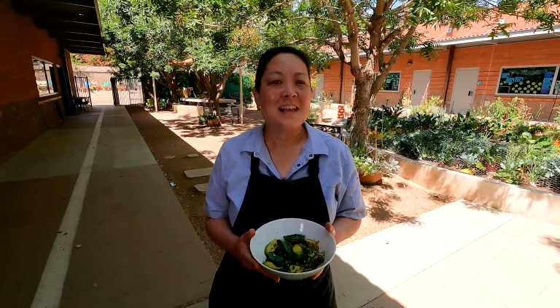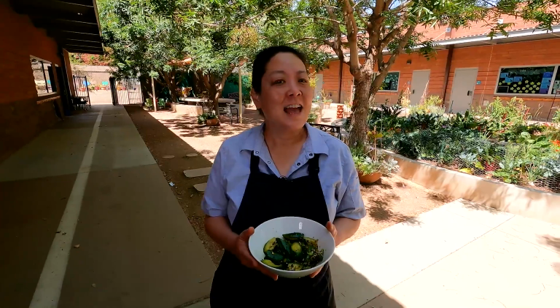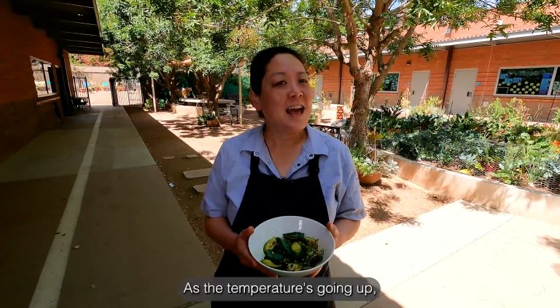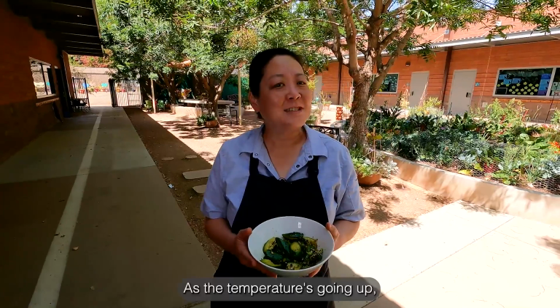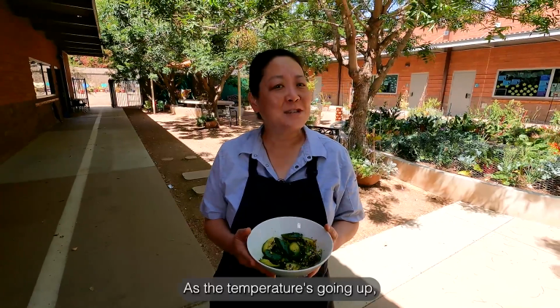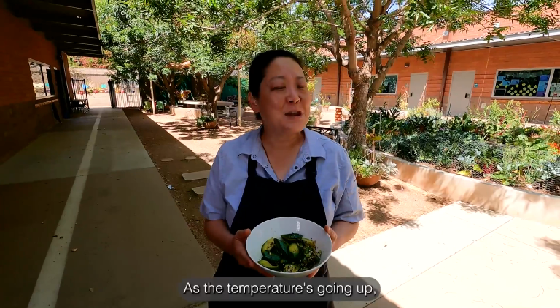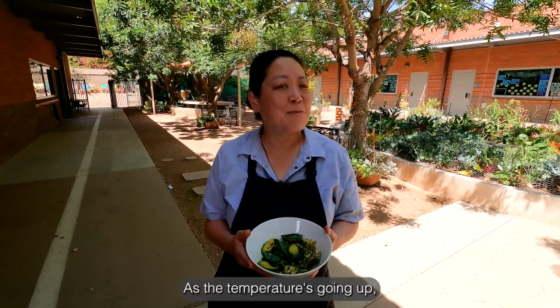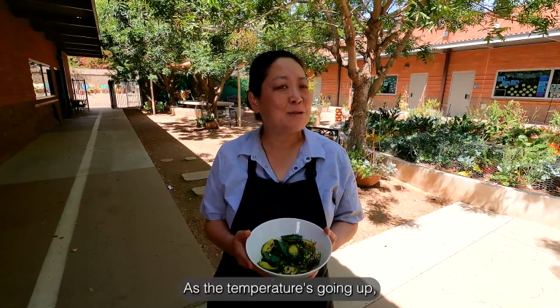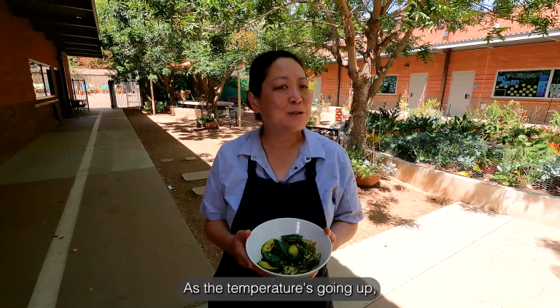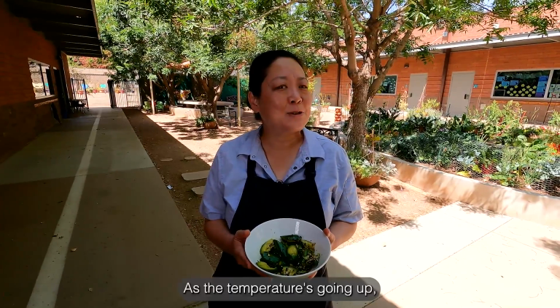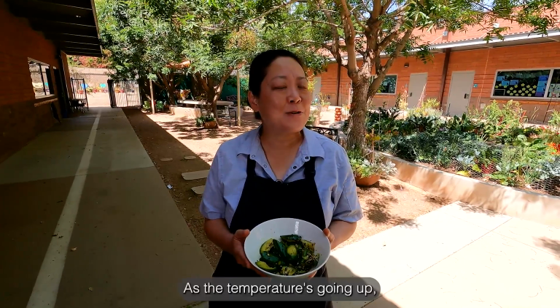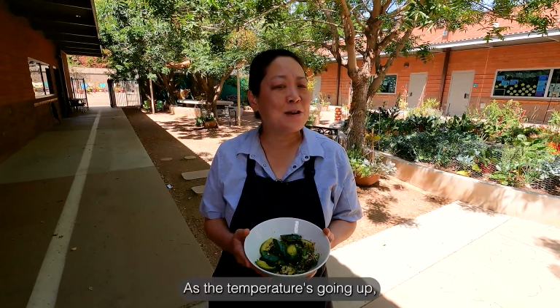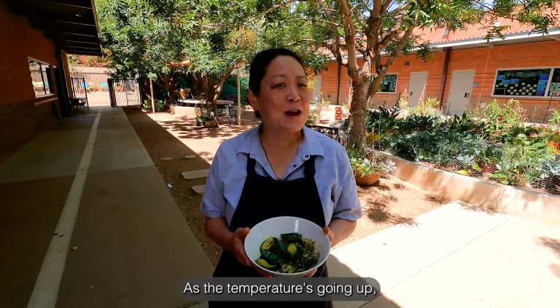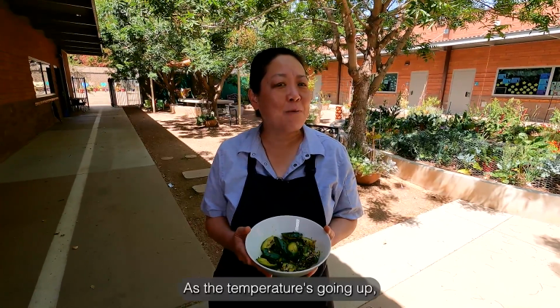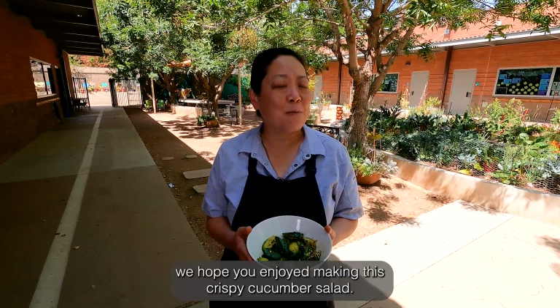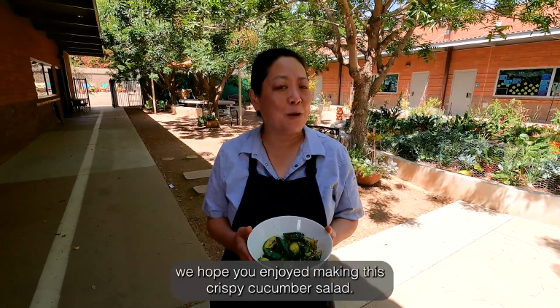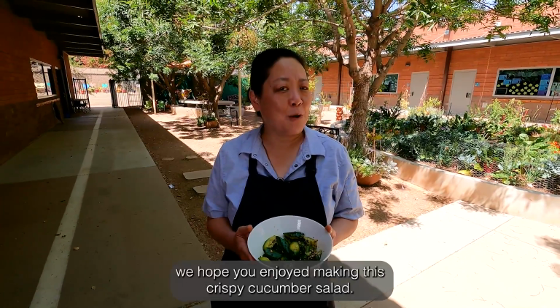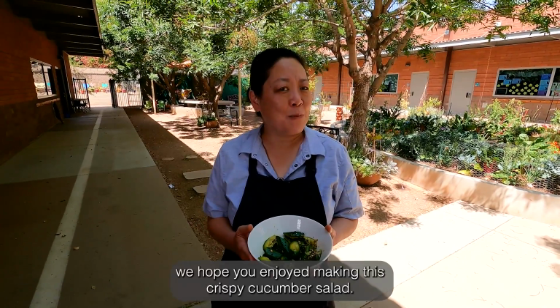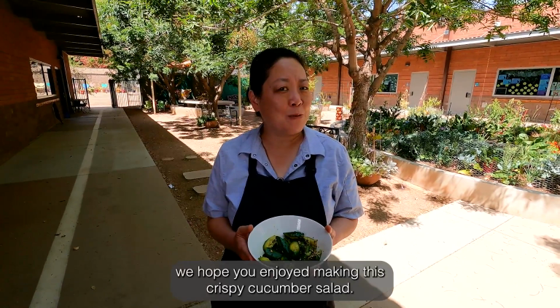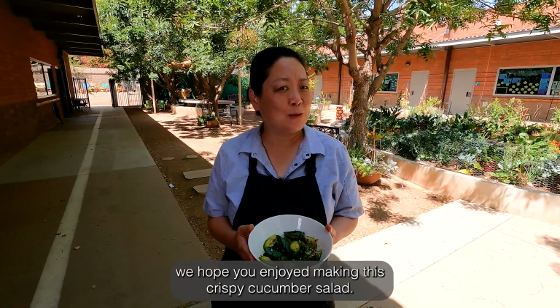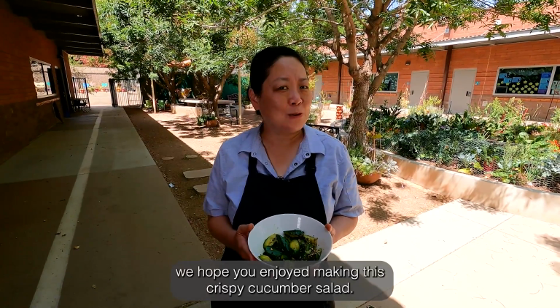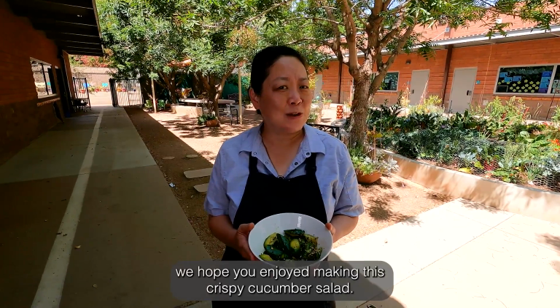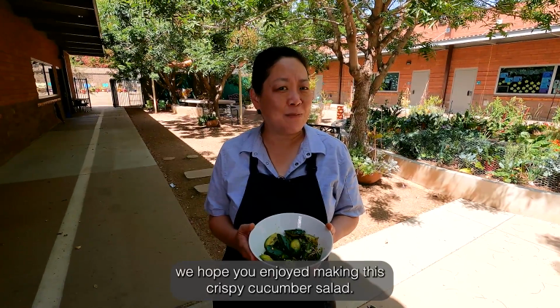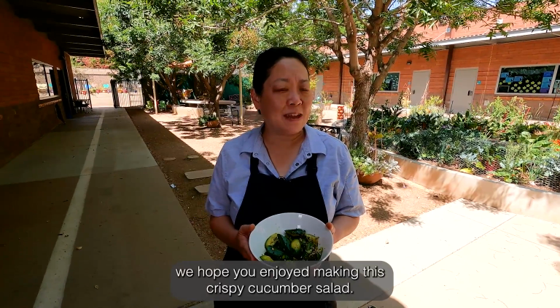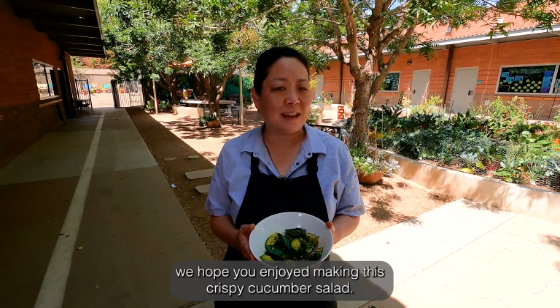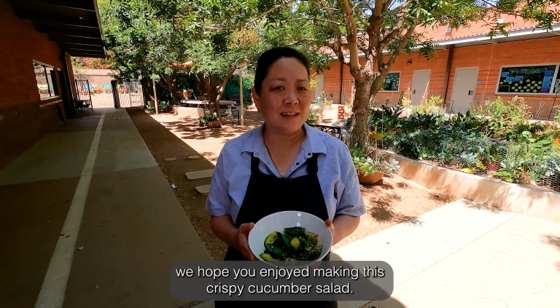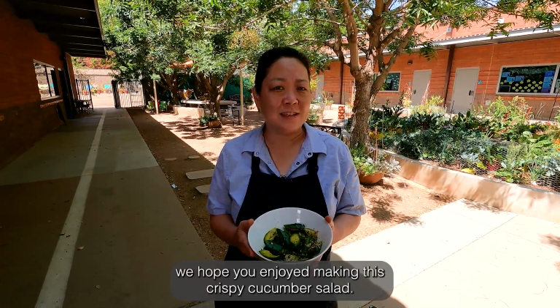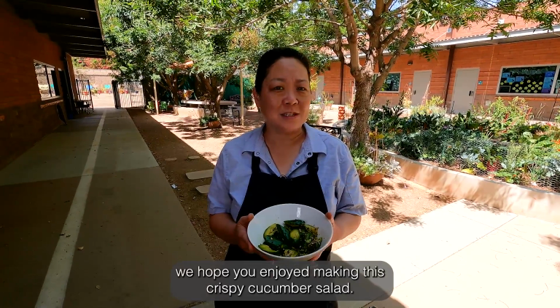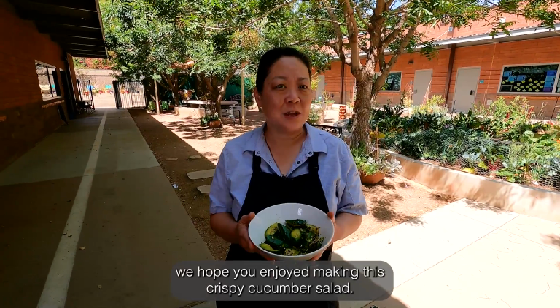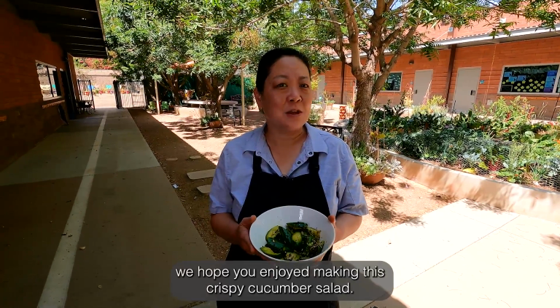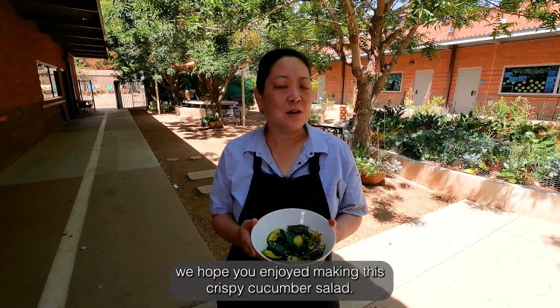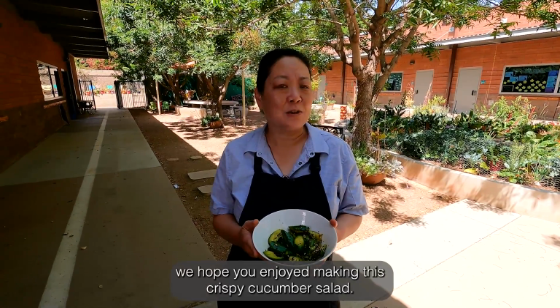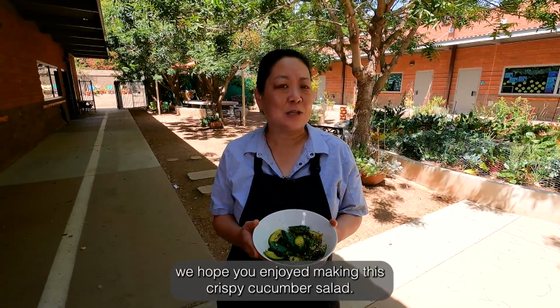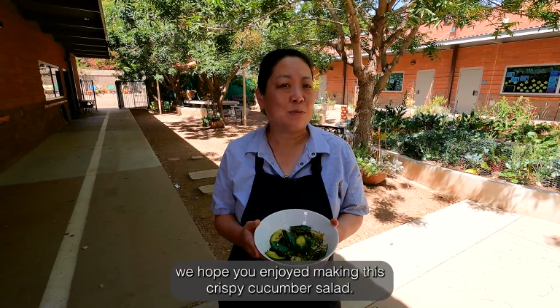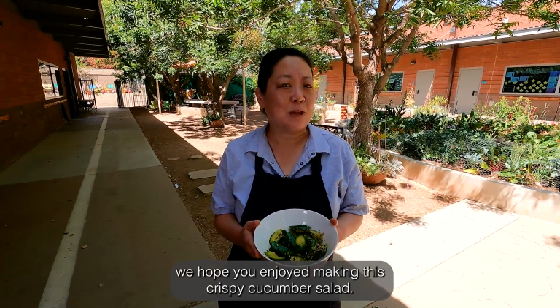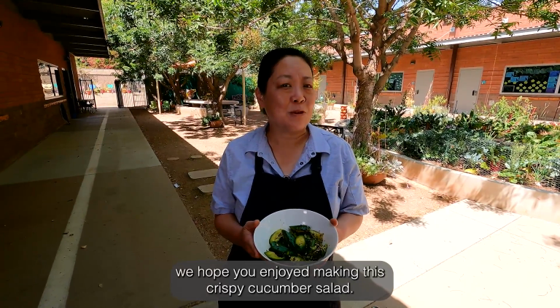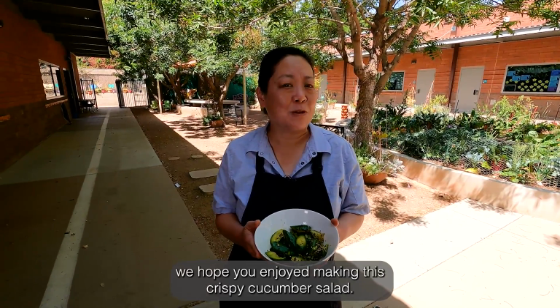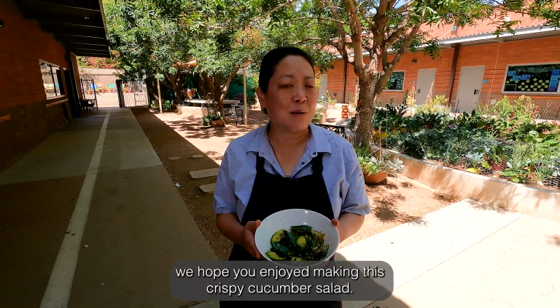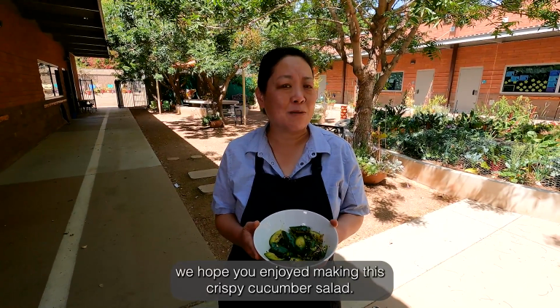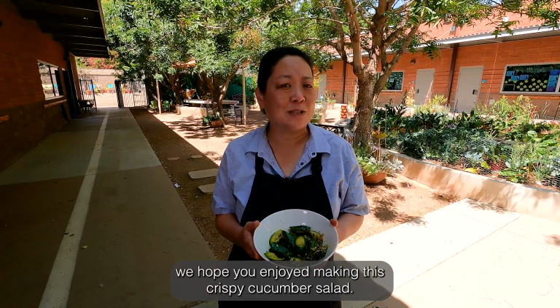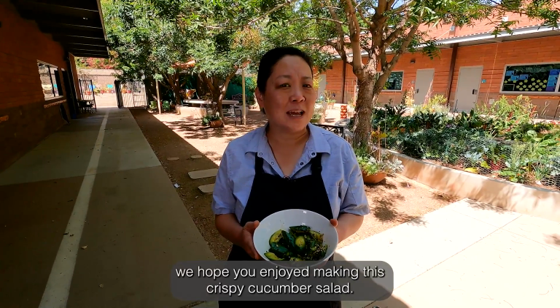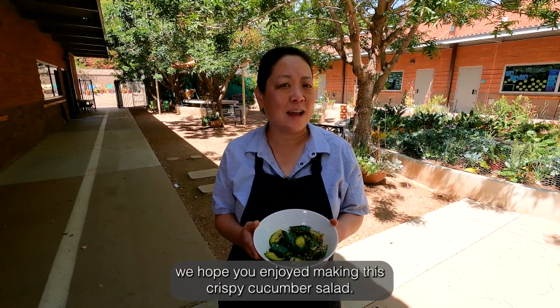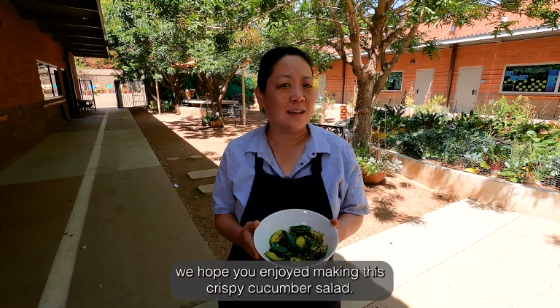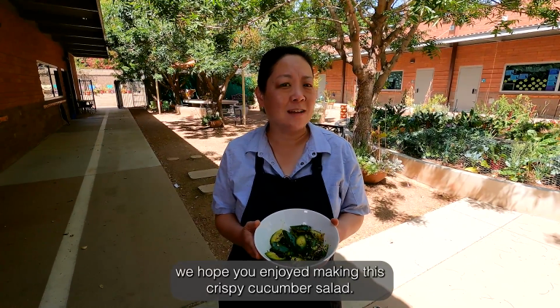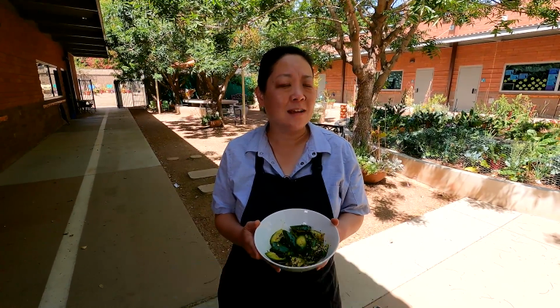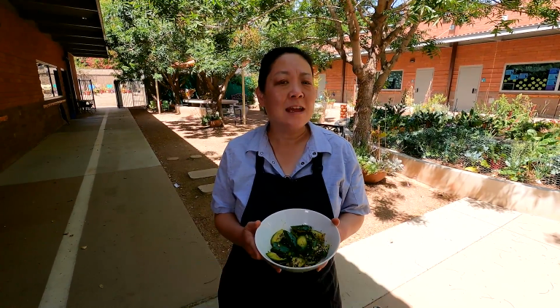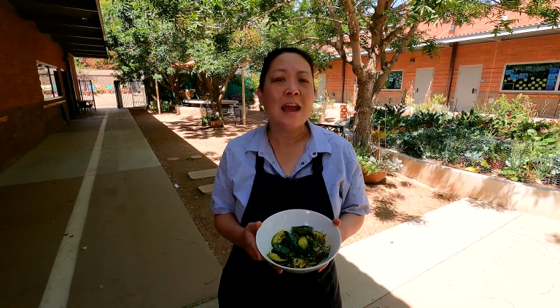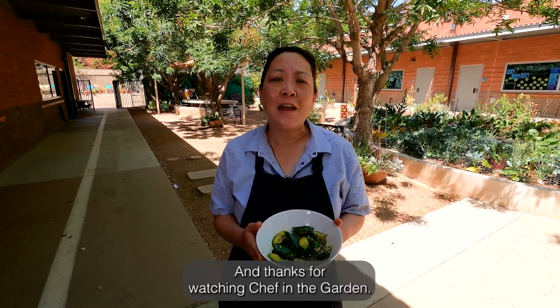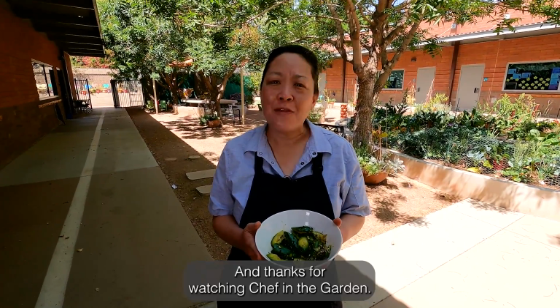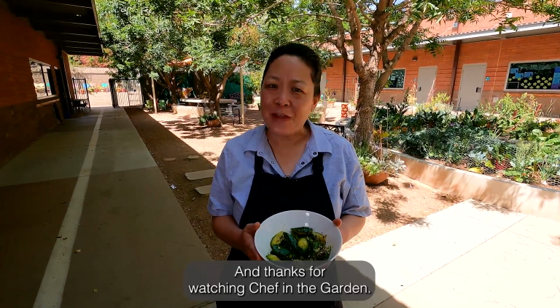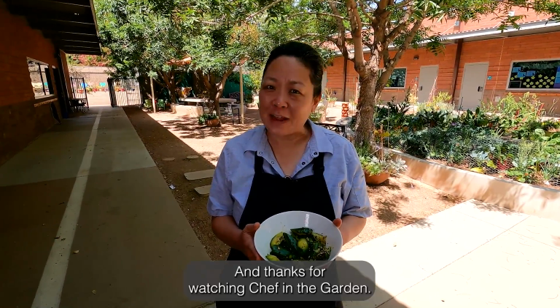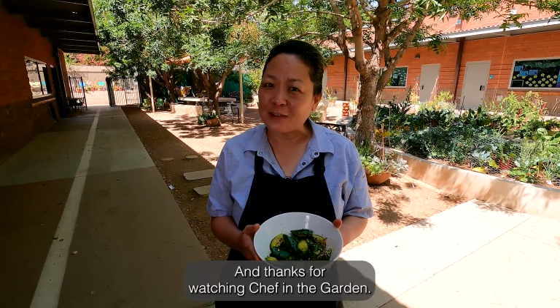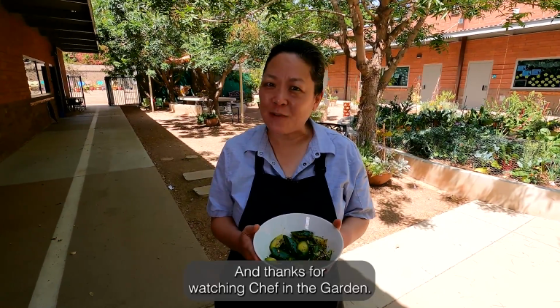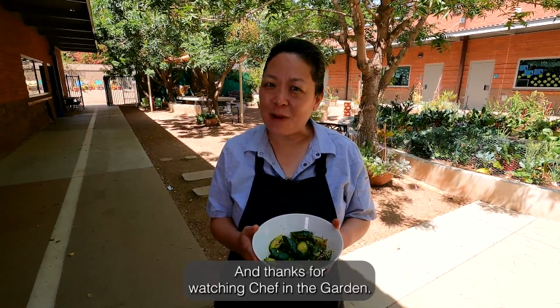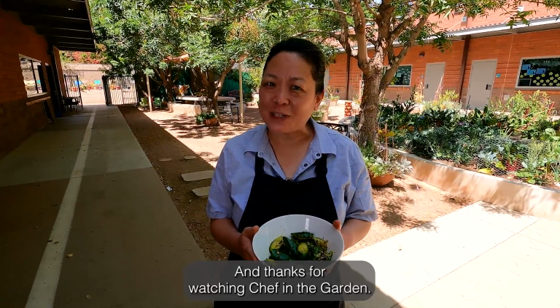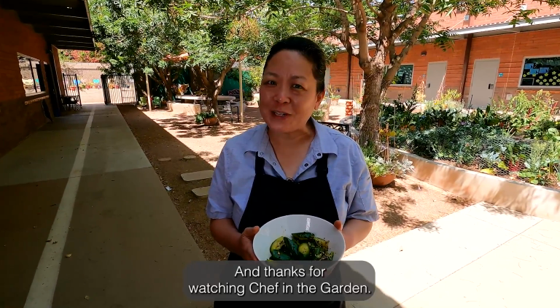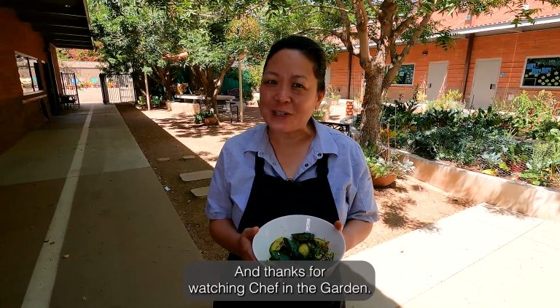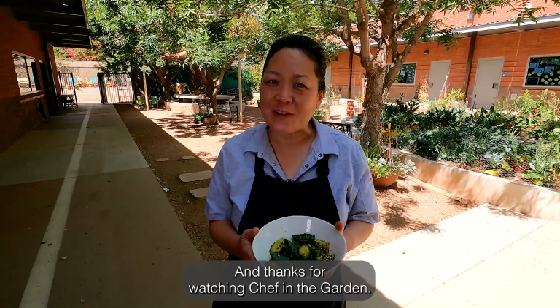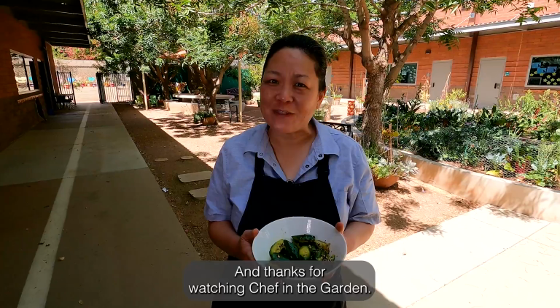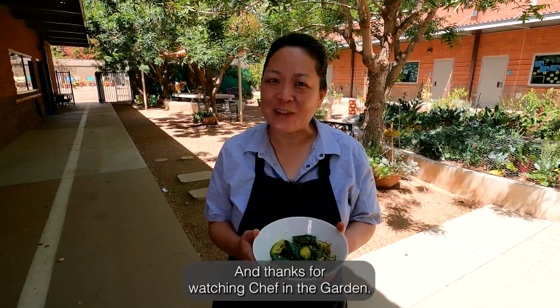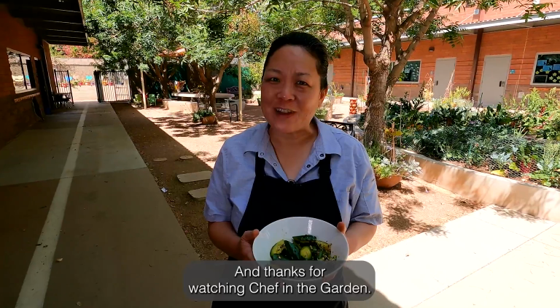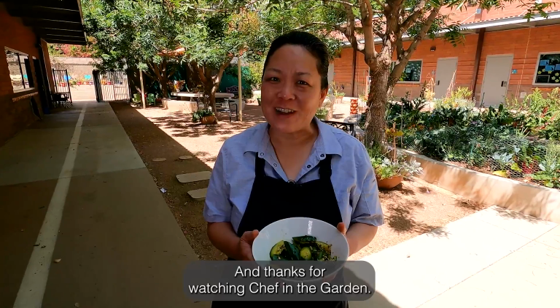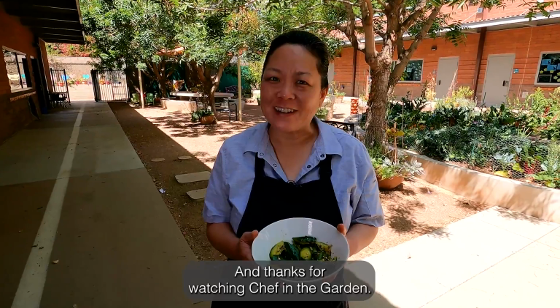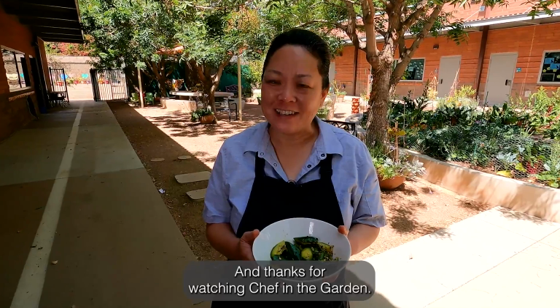As the temperature is going up, we hope you enjoyed making this crispy cucumber salad. Thanks for watching Chef in the Garden.